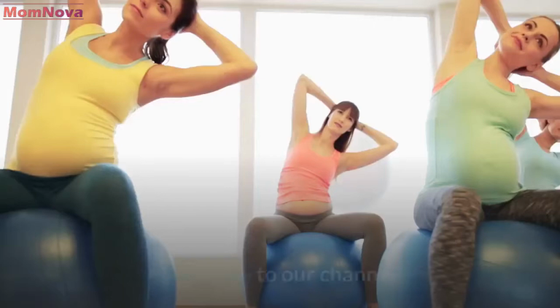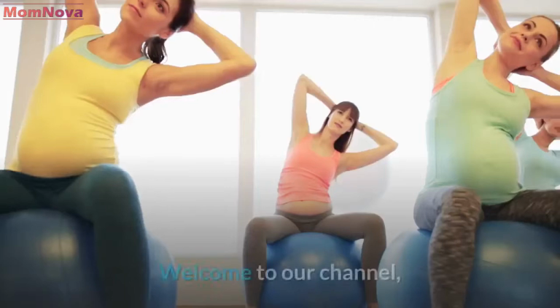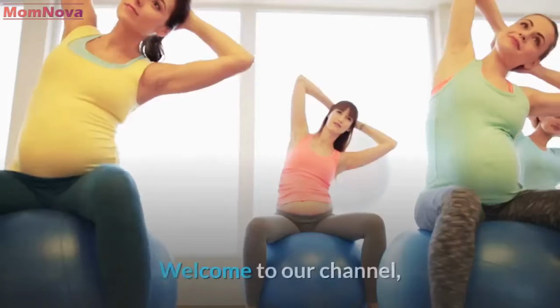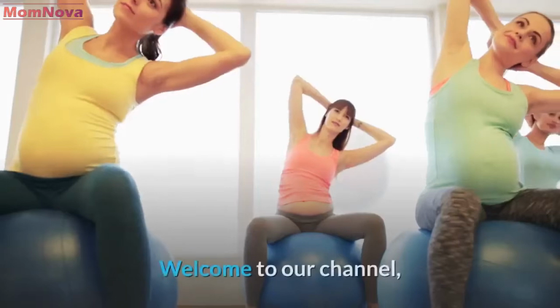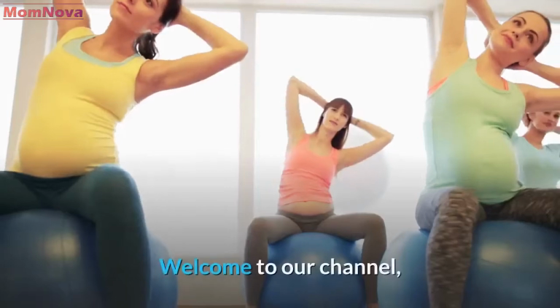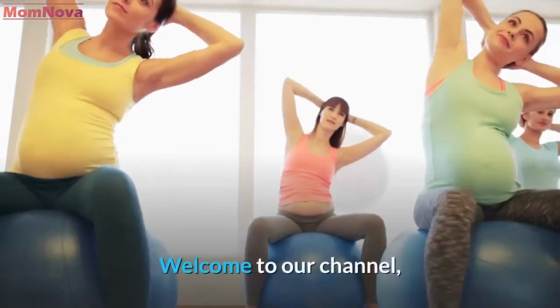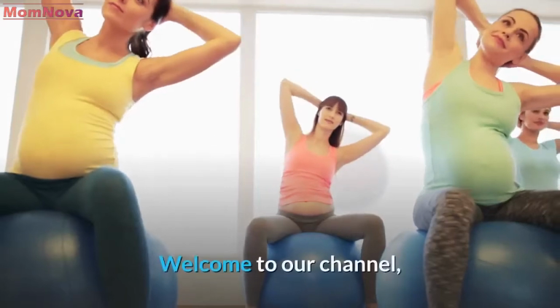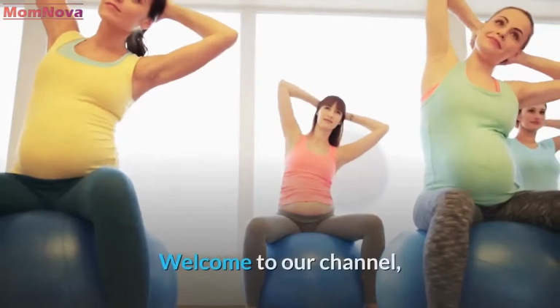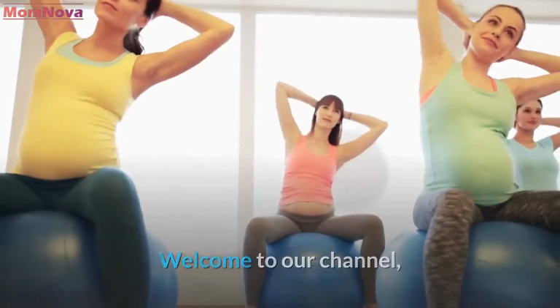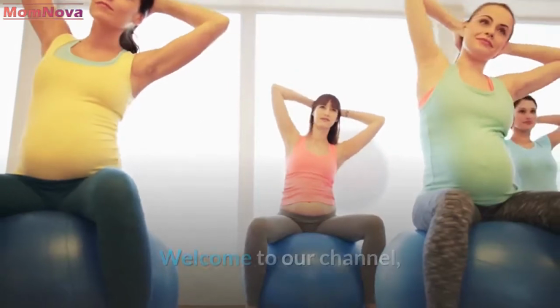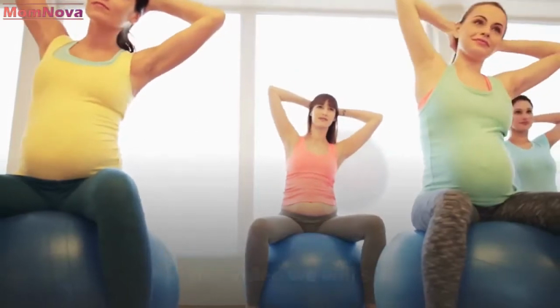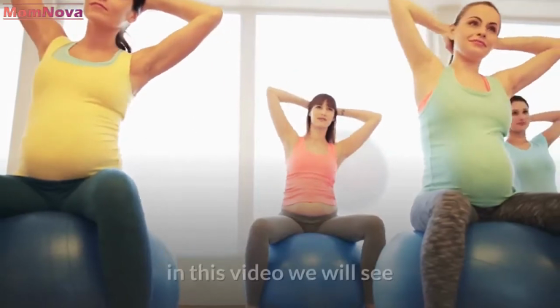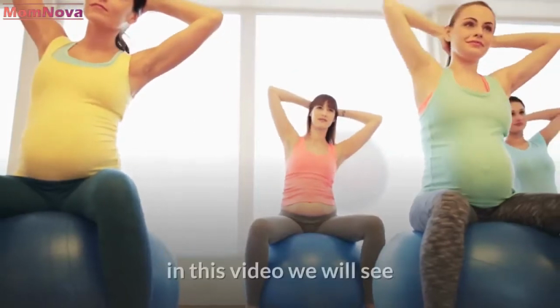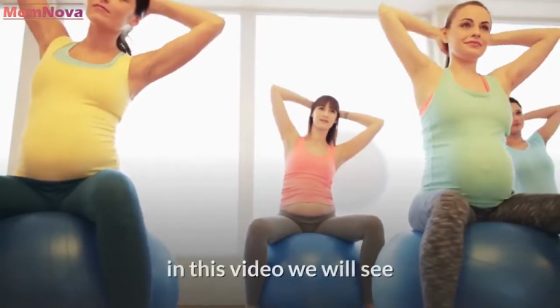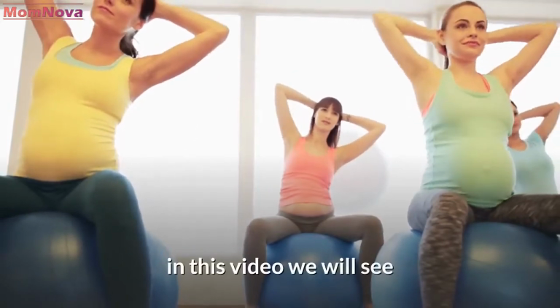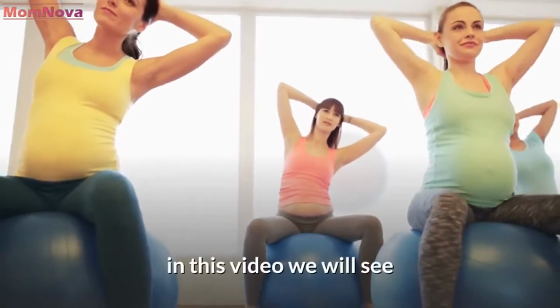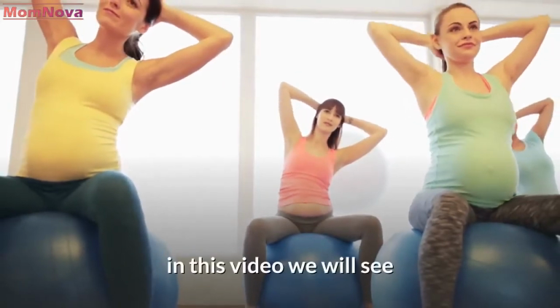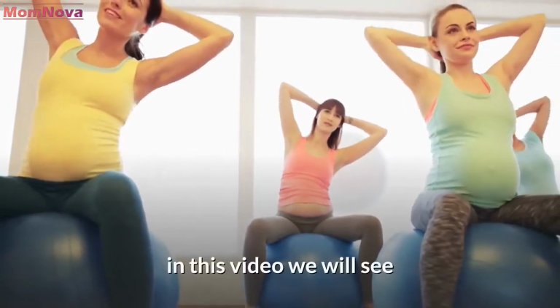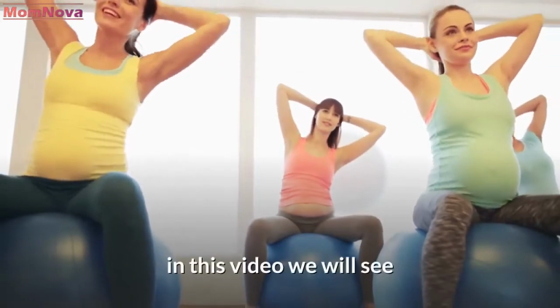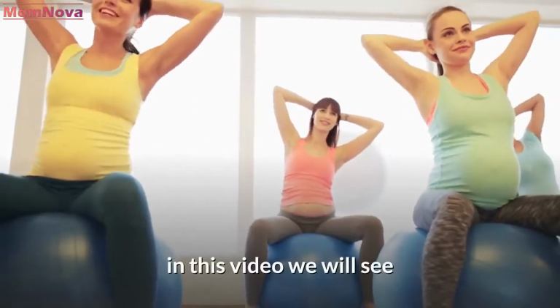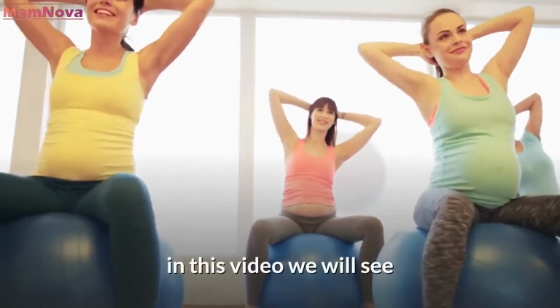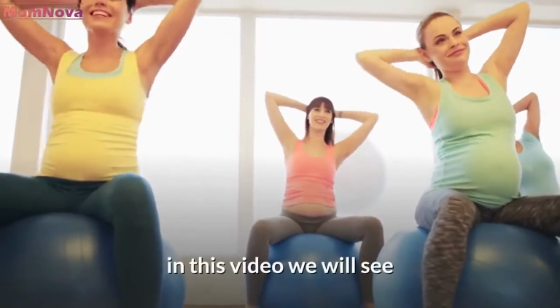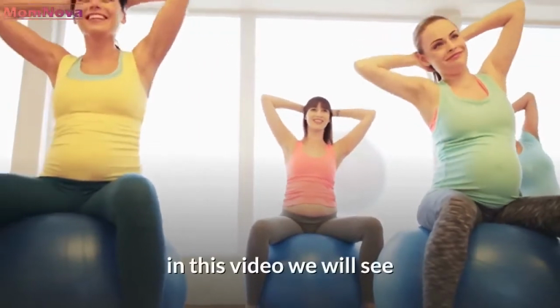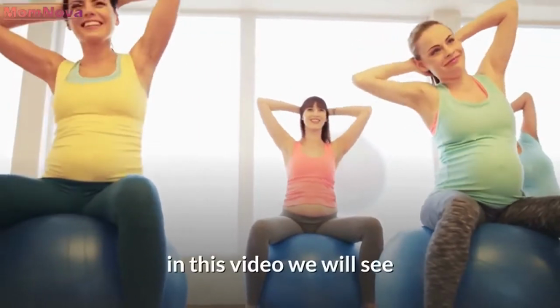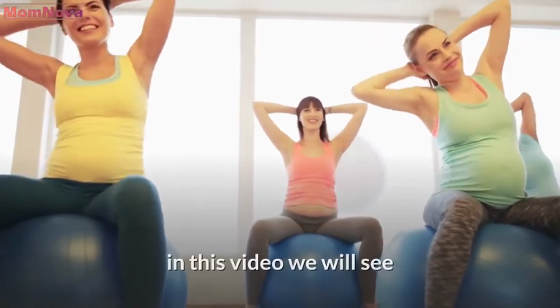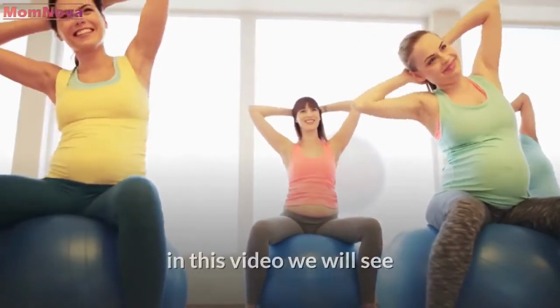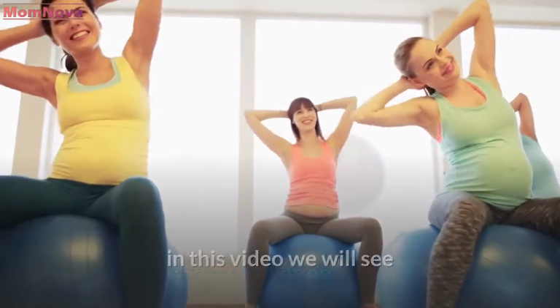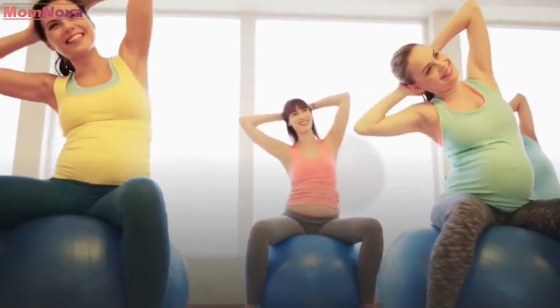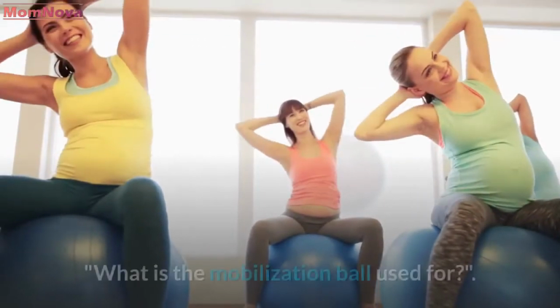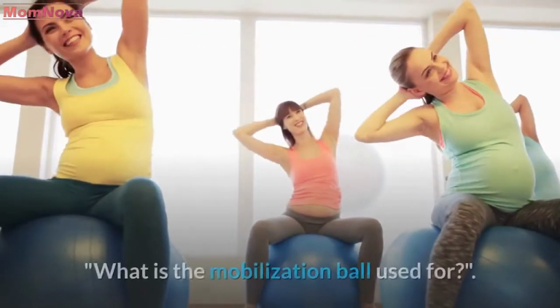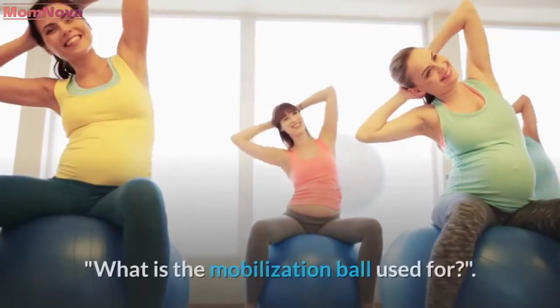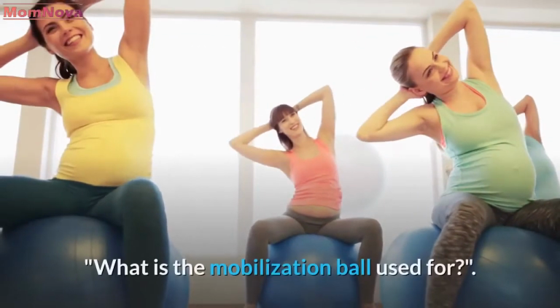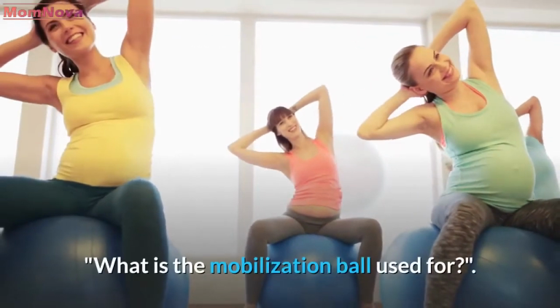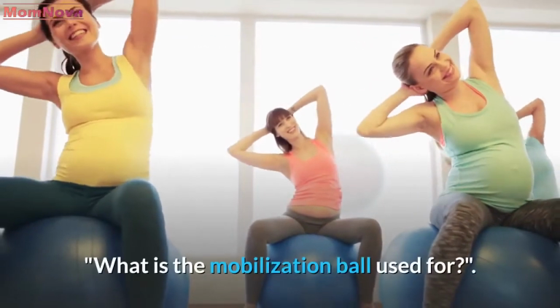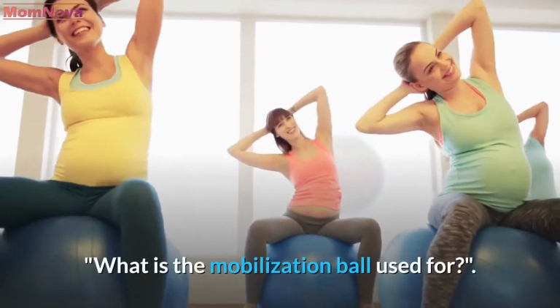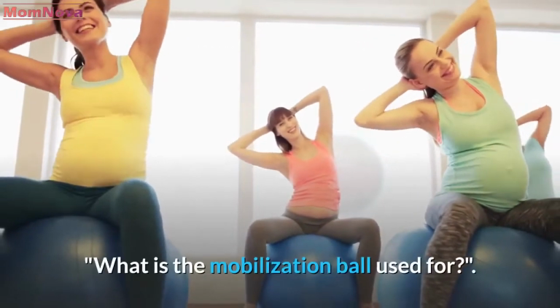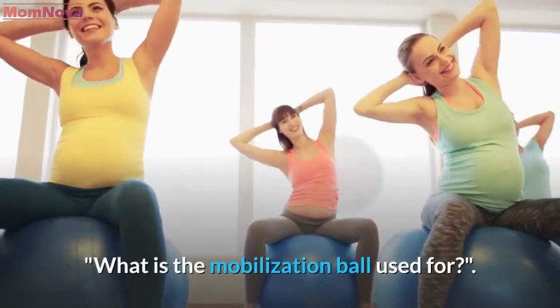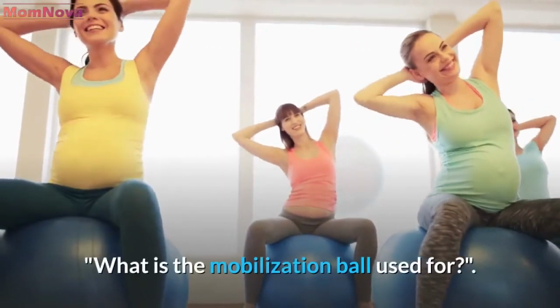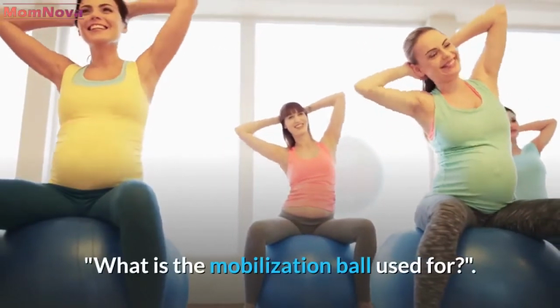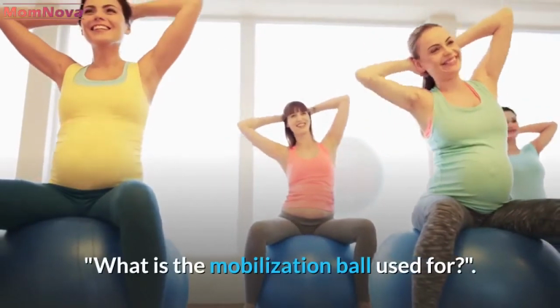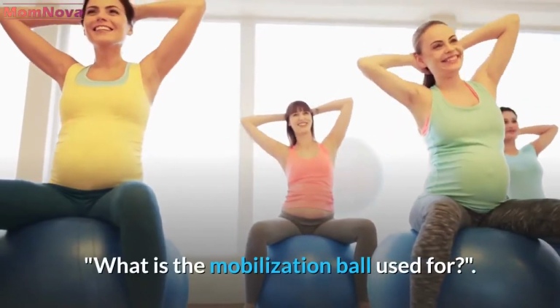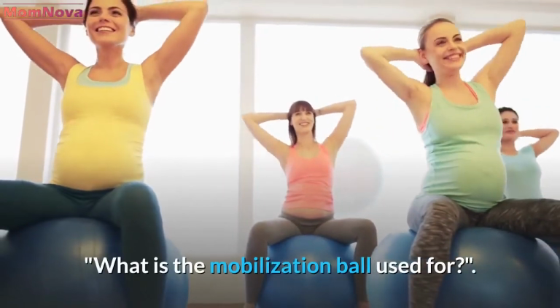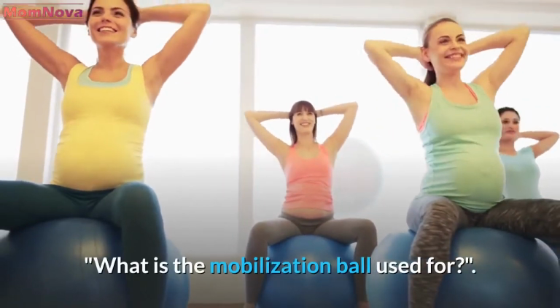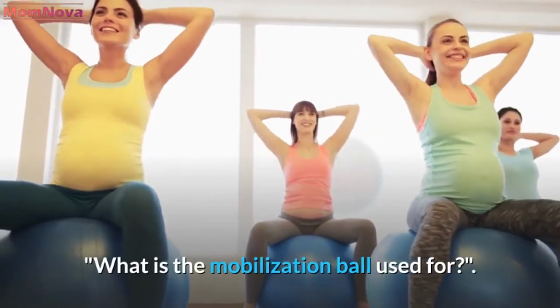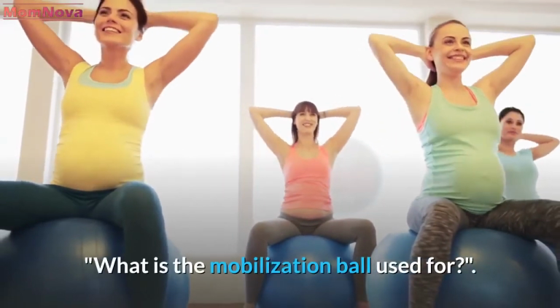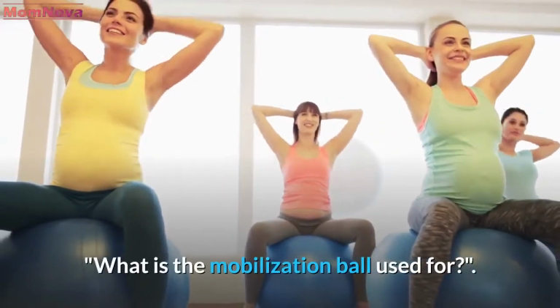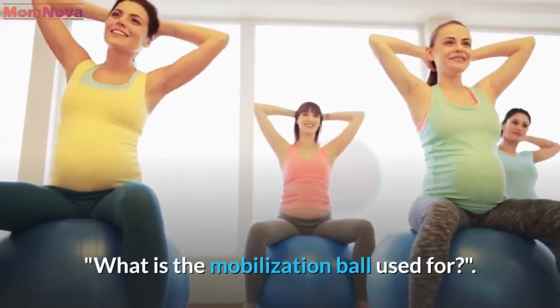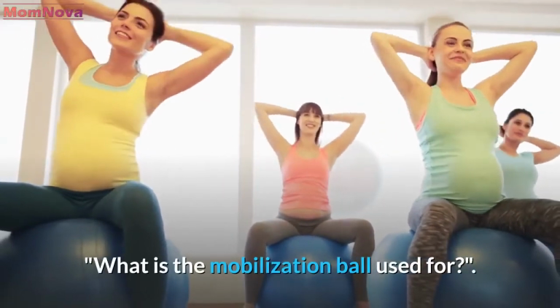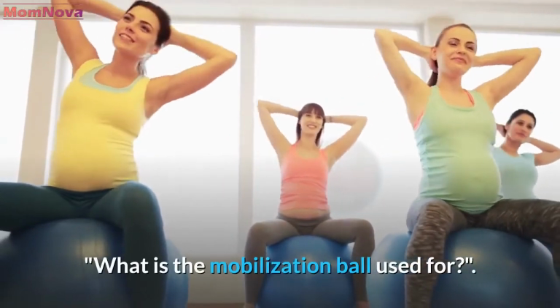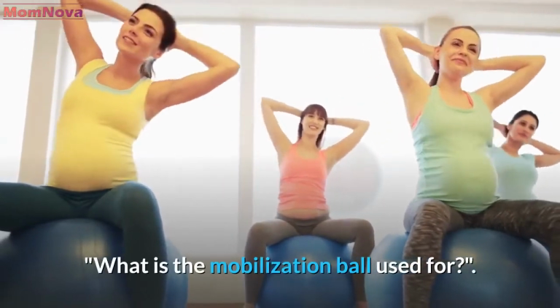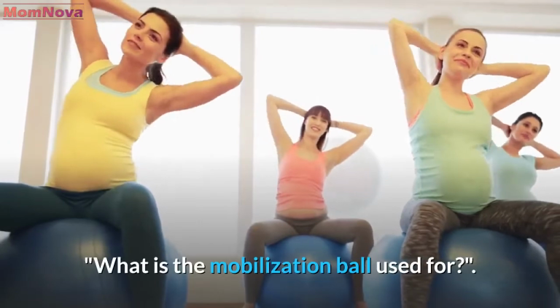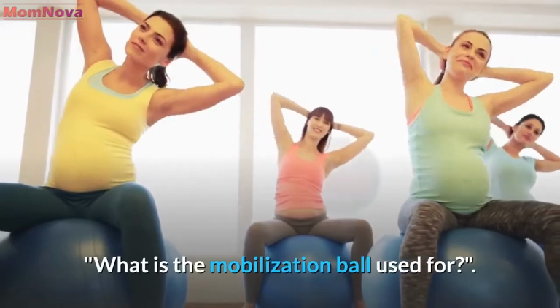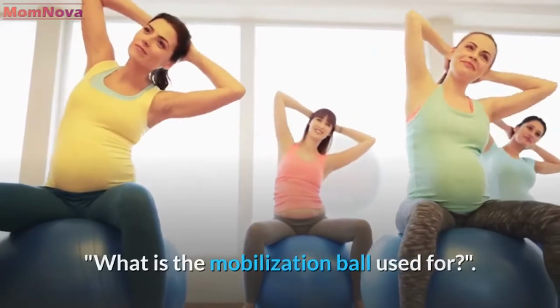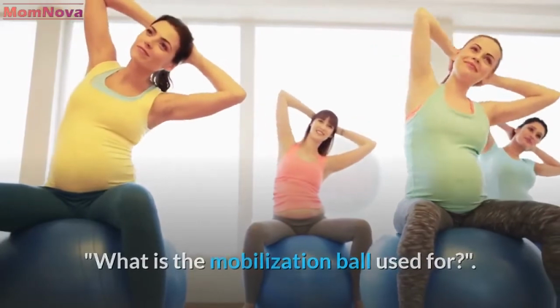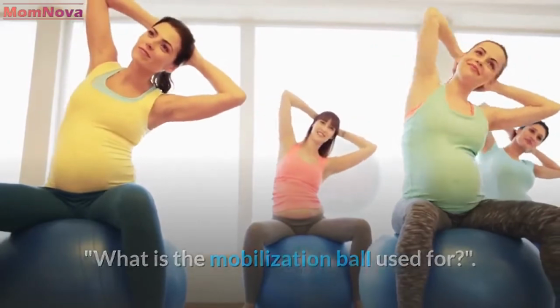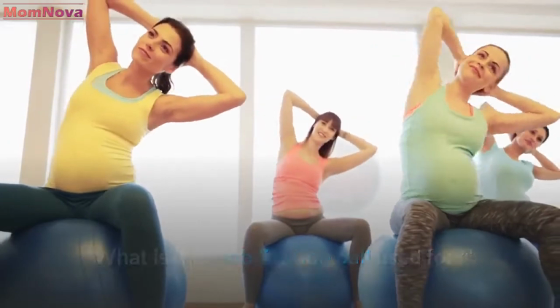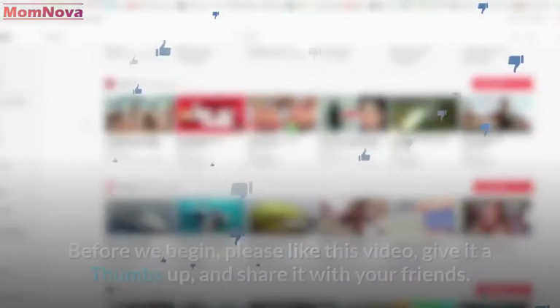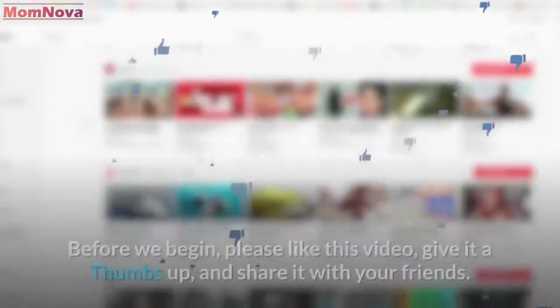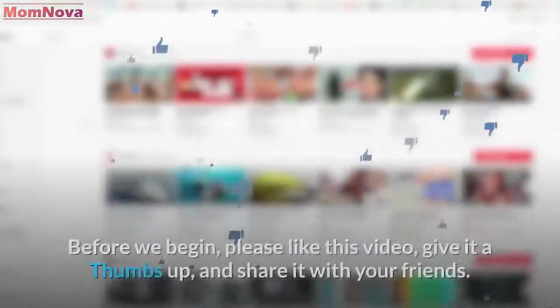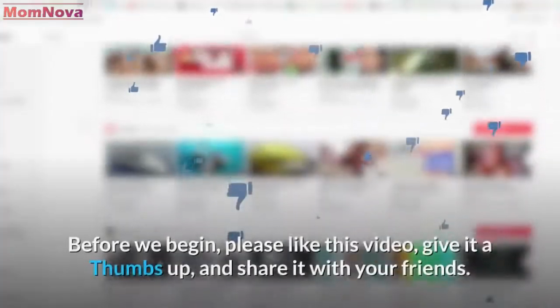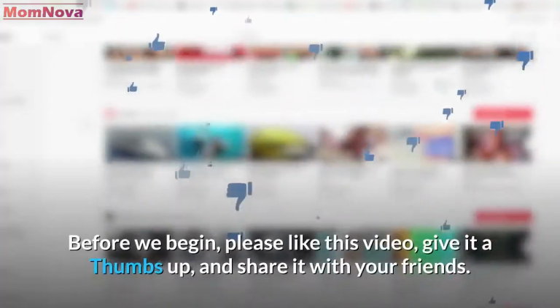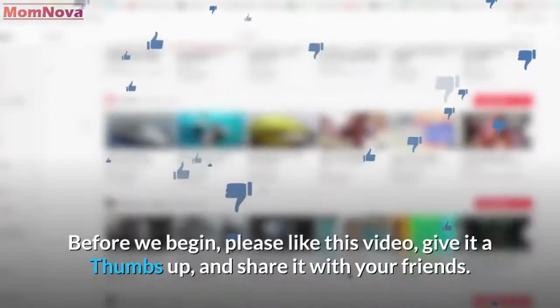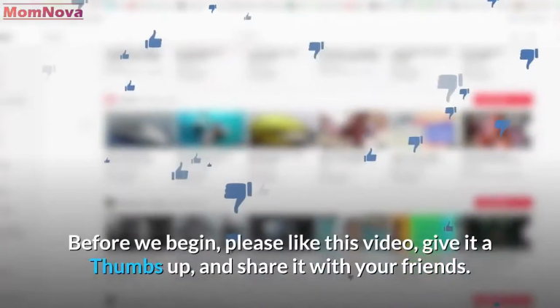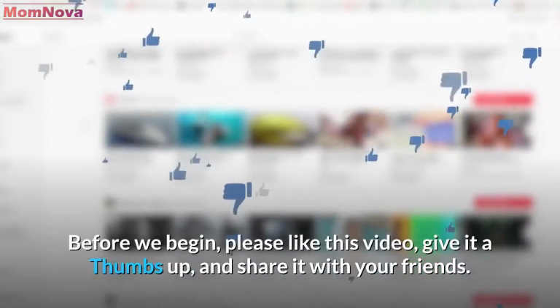Welcome to our channel. In this video, we will see what the mobilization ball is used for.